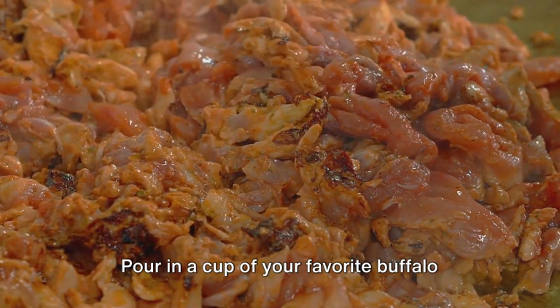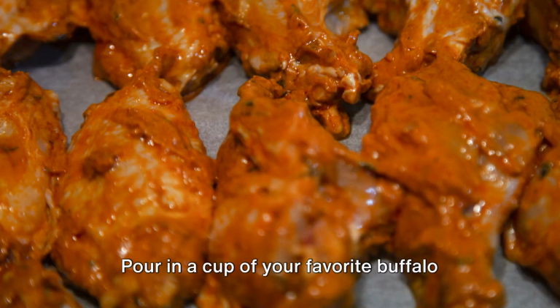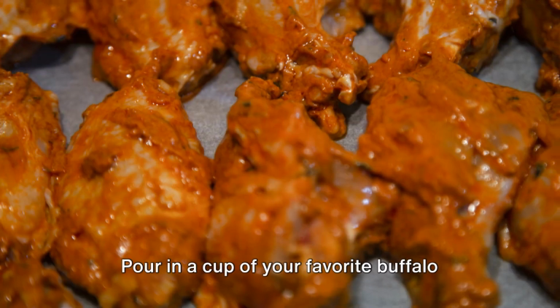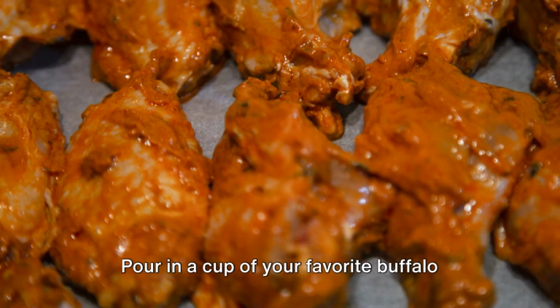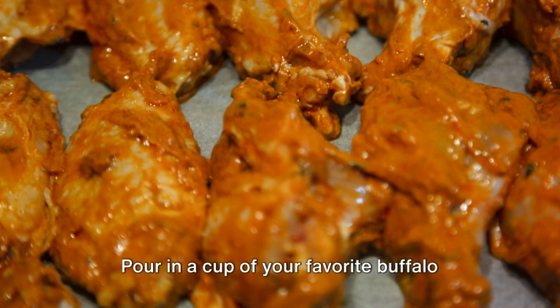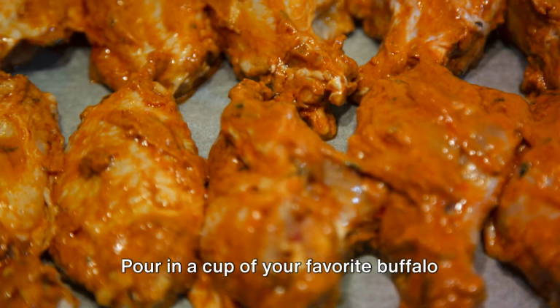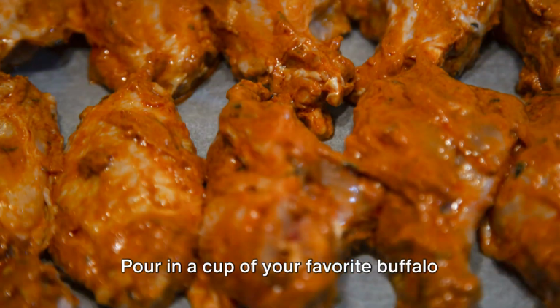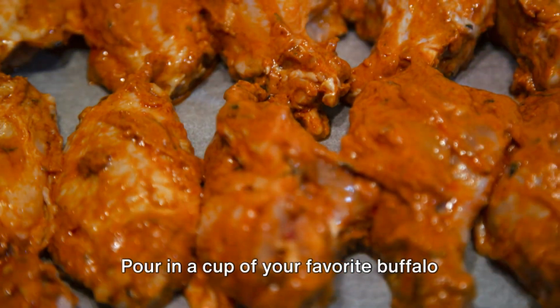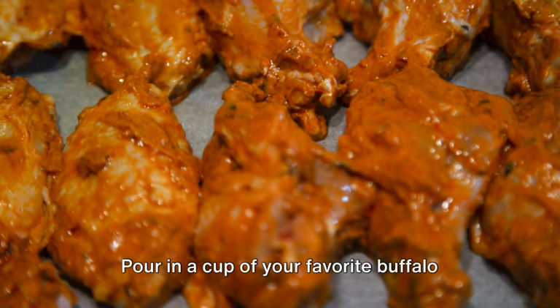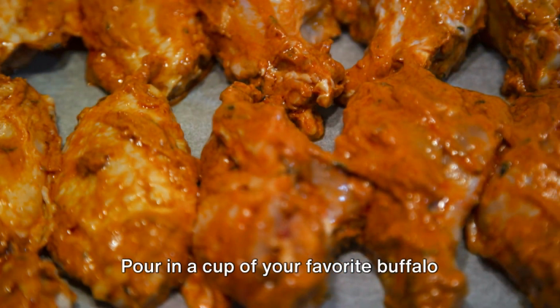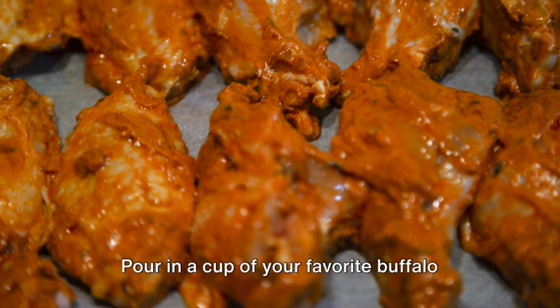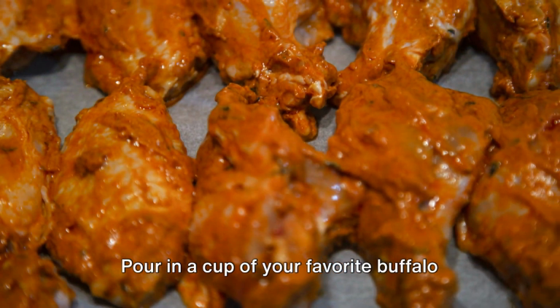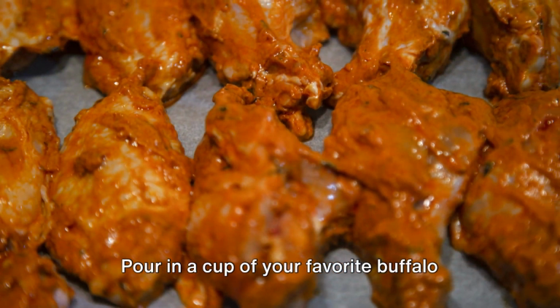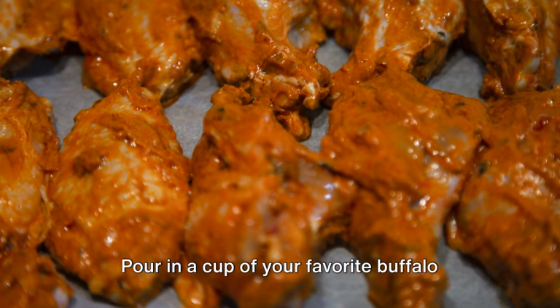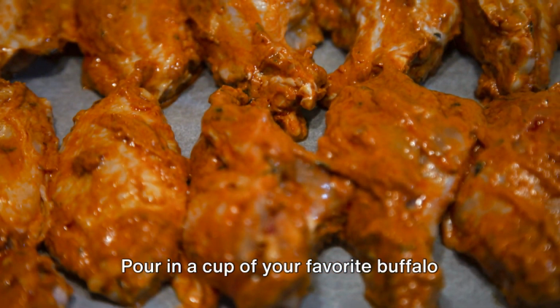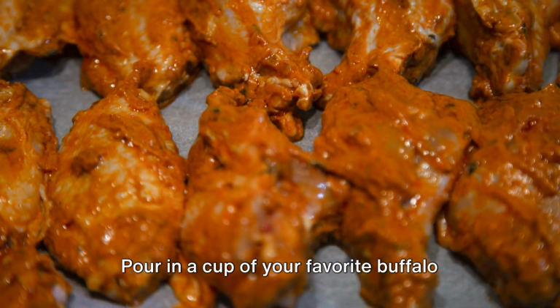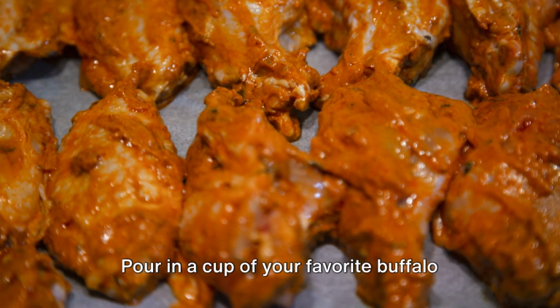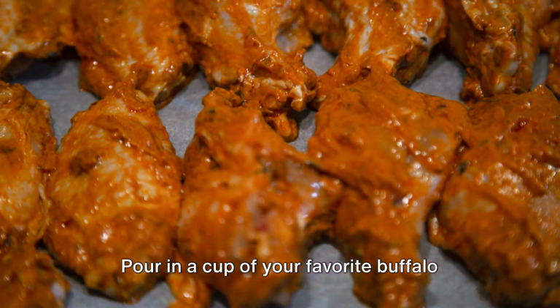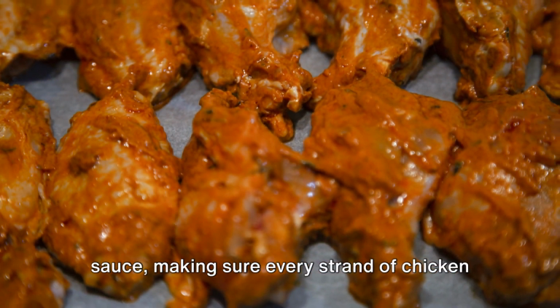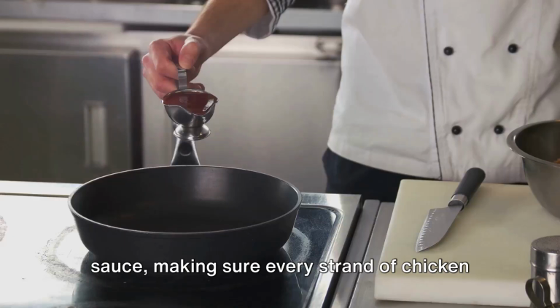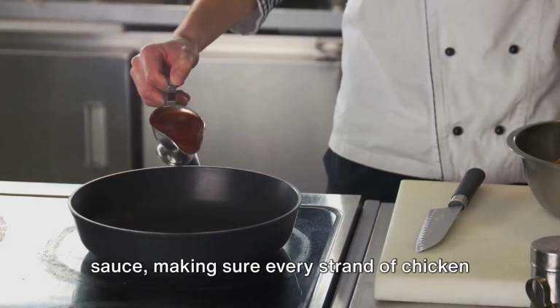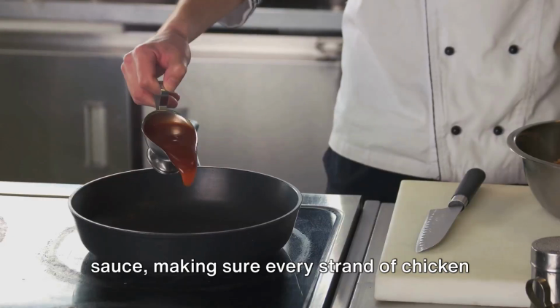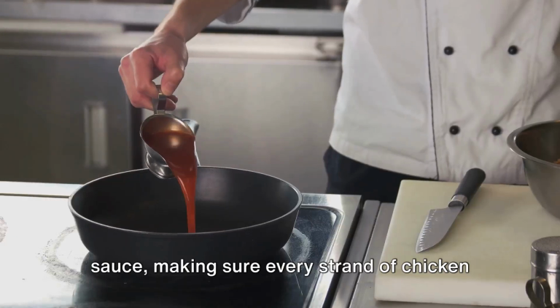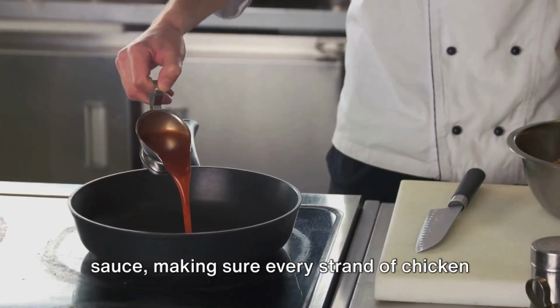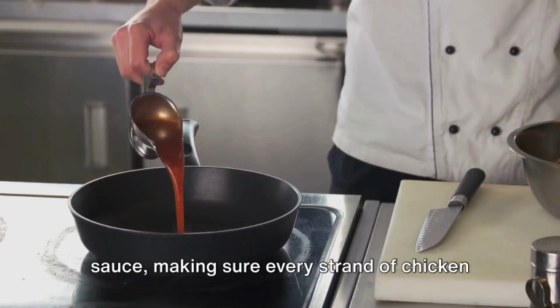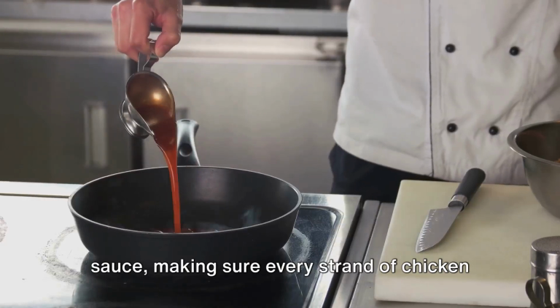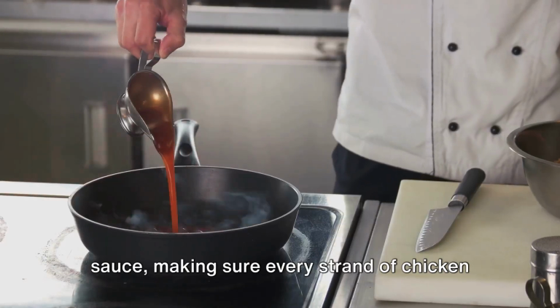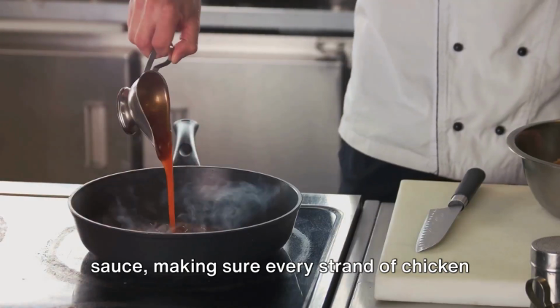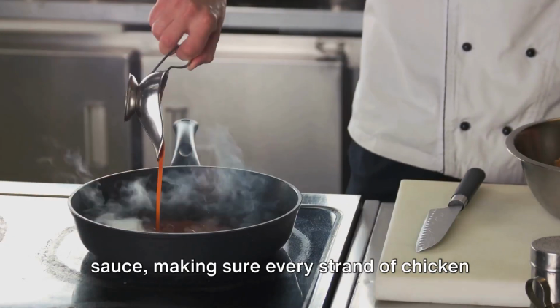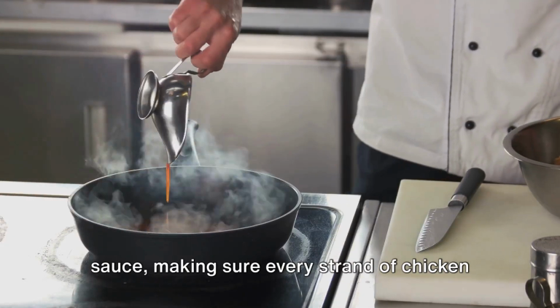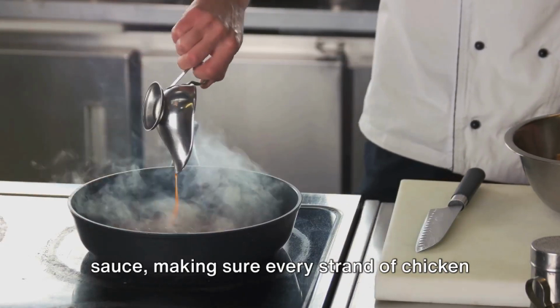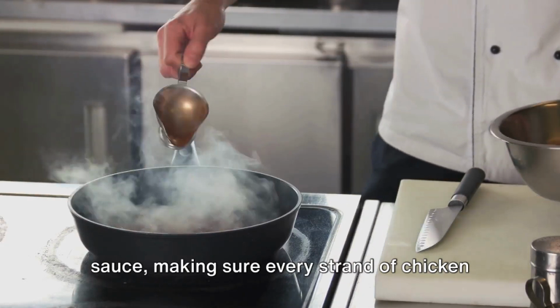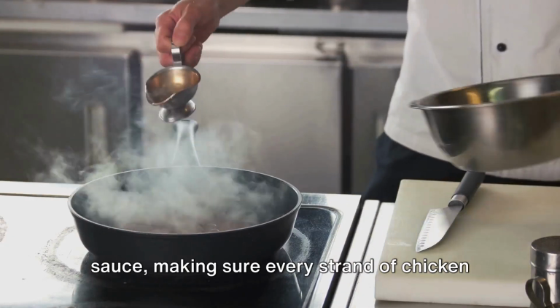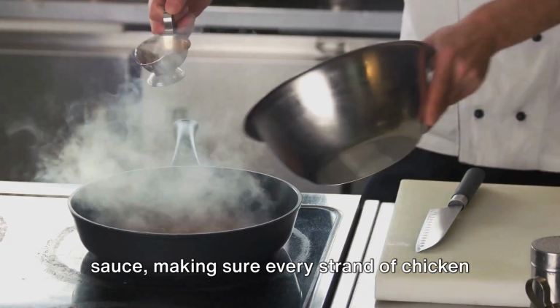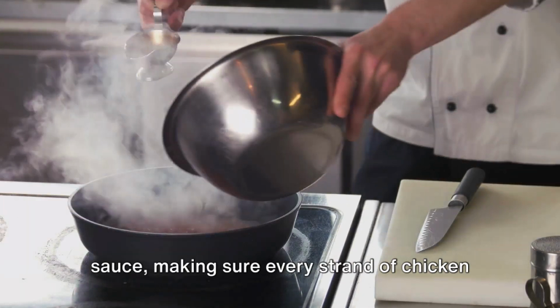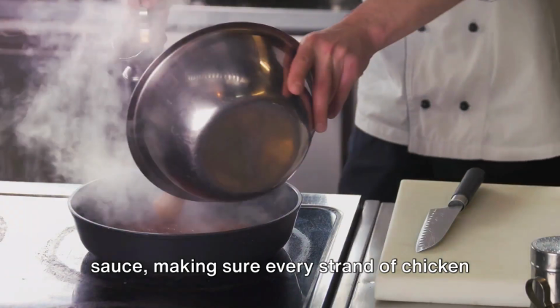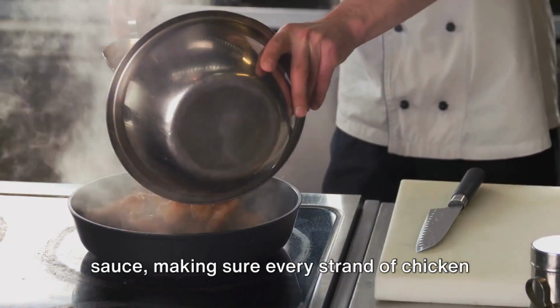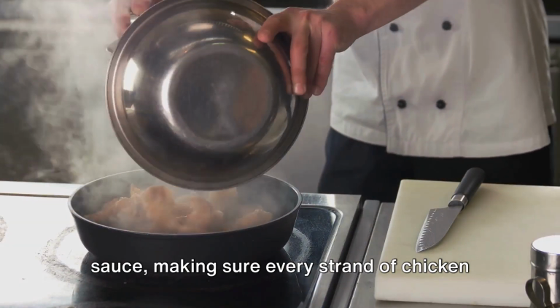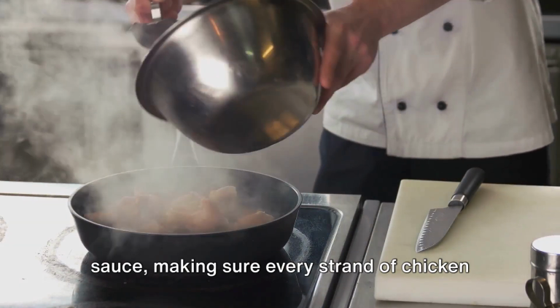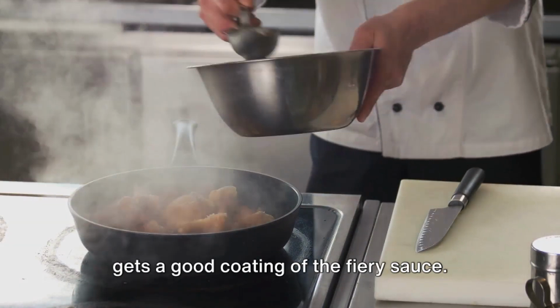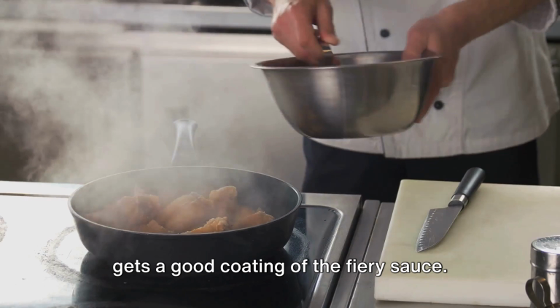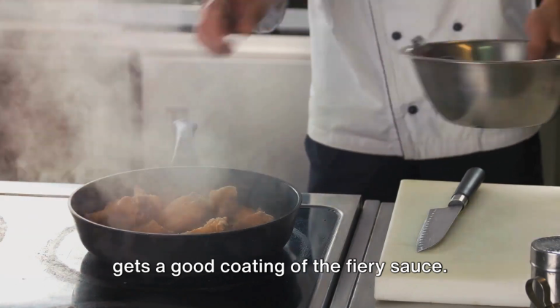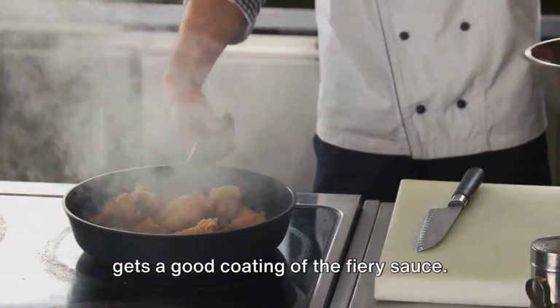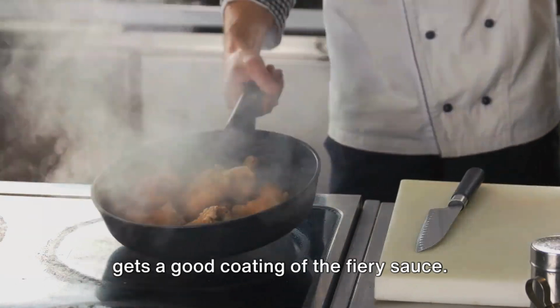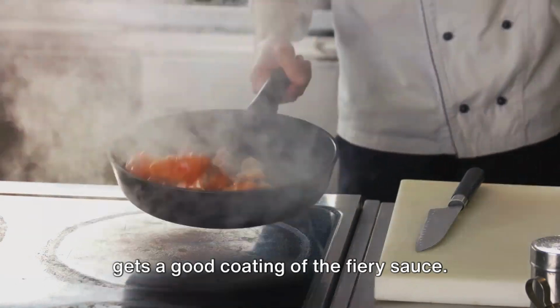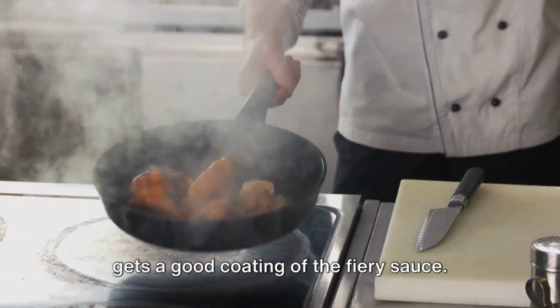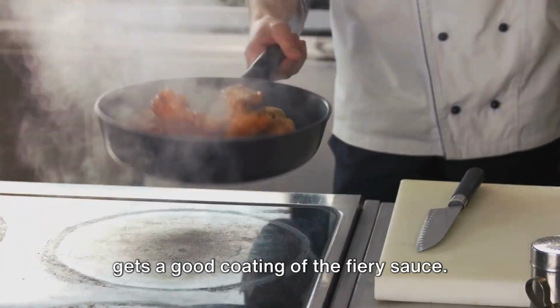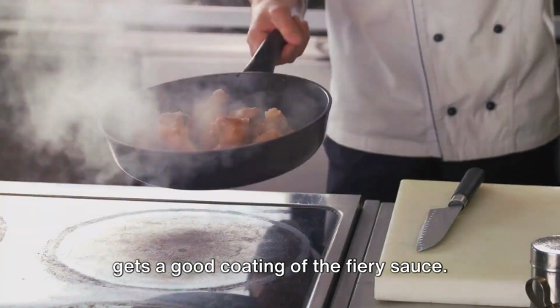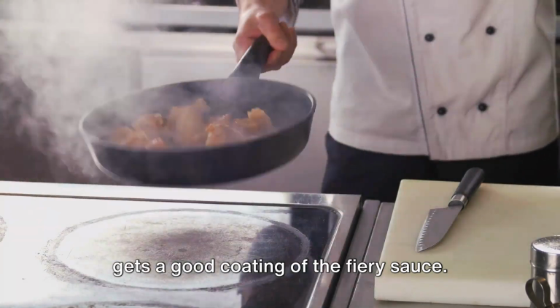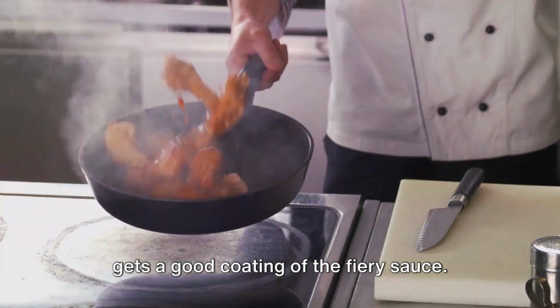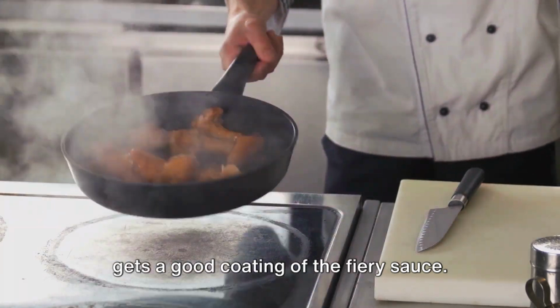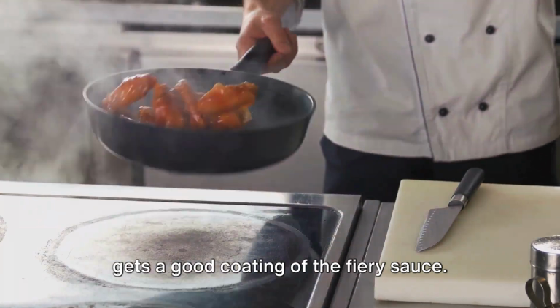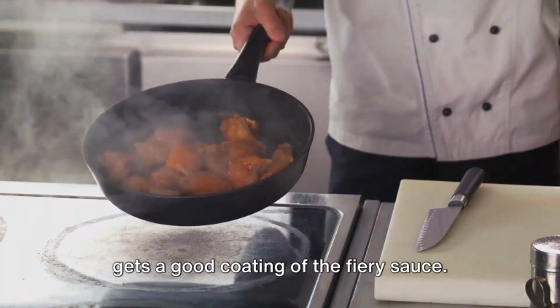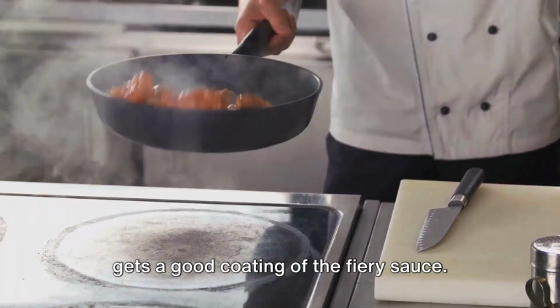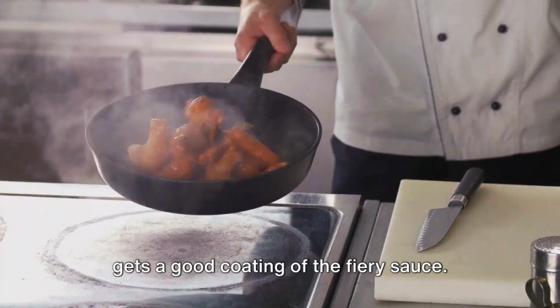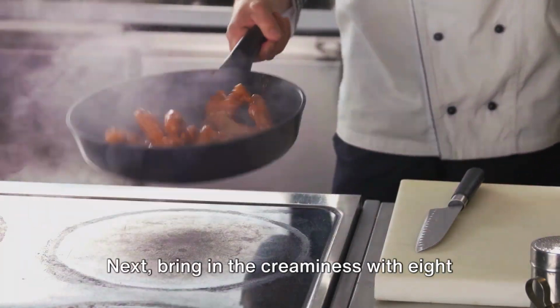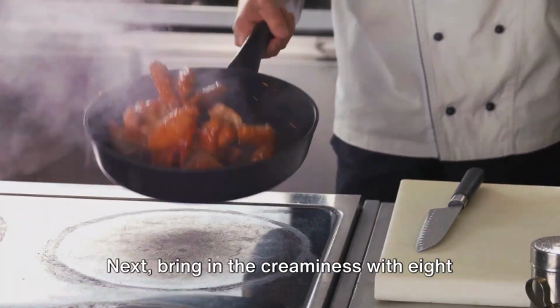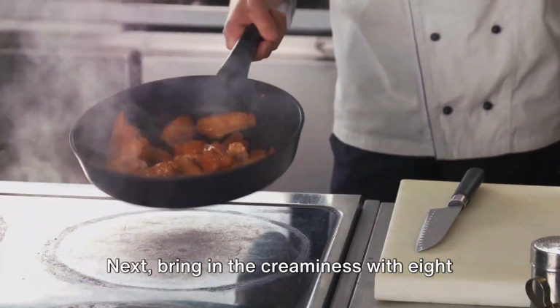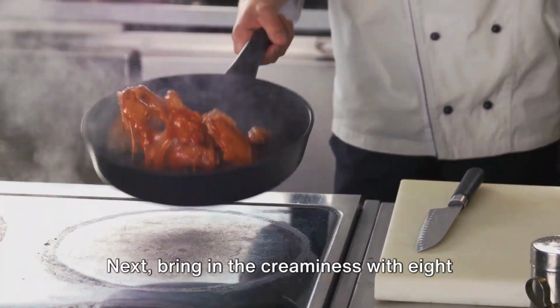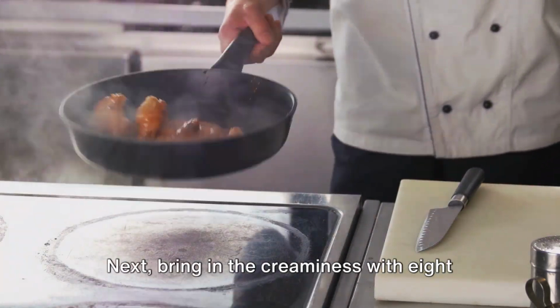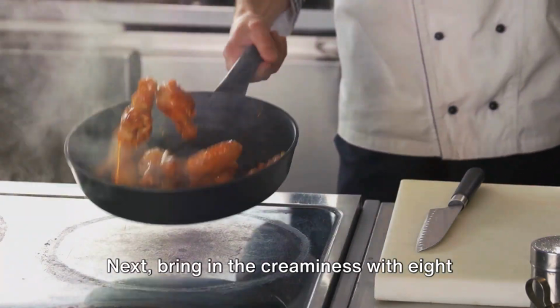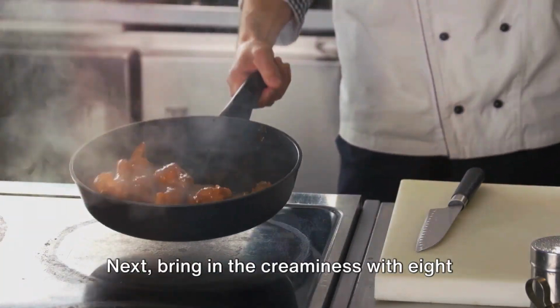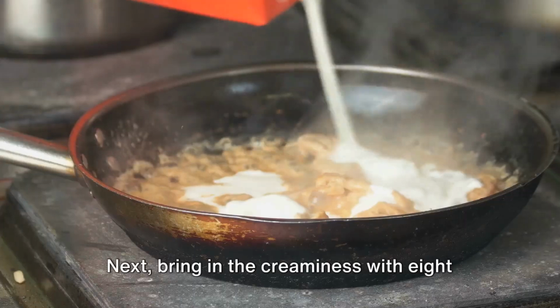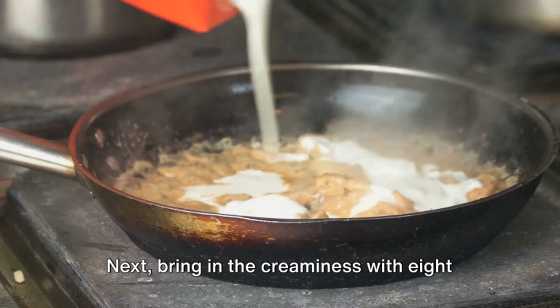Pour in a cup of your favorite buffalo sauce, making sure every strand of chicken gets a good coating of the fiery sauce.